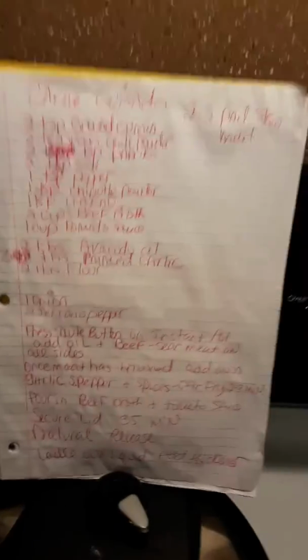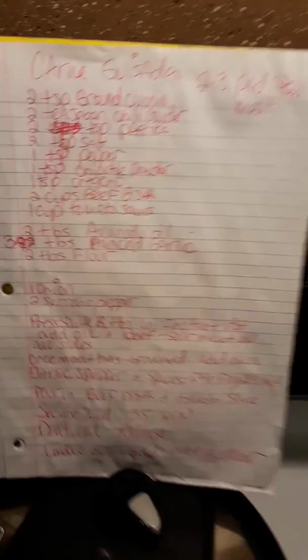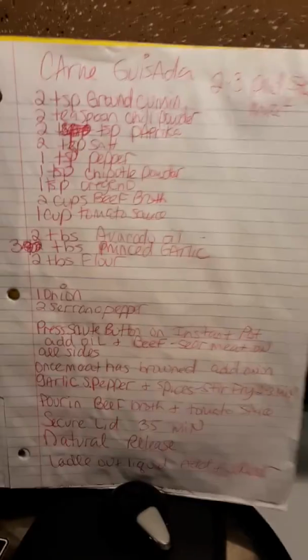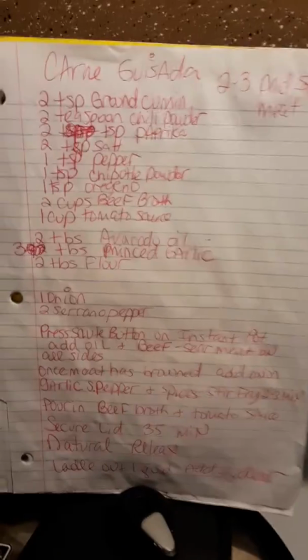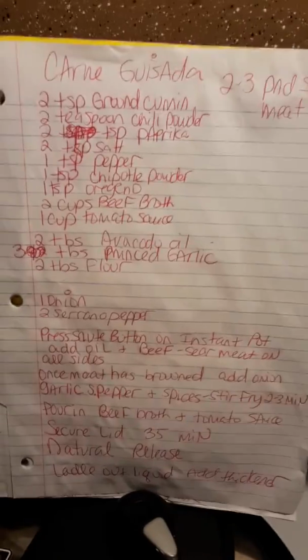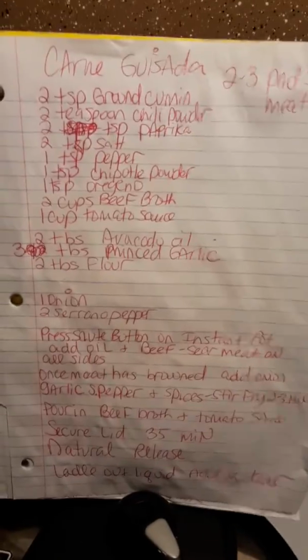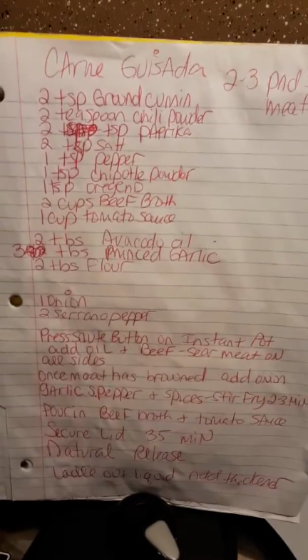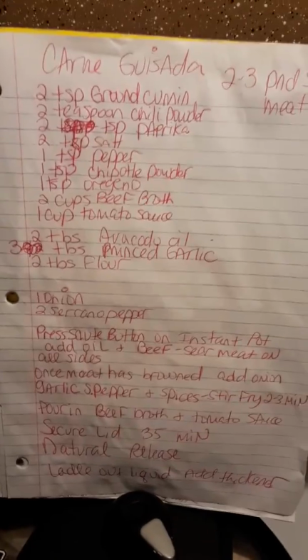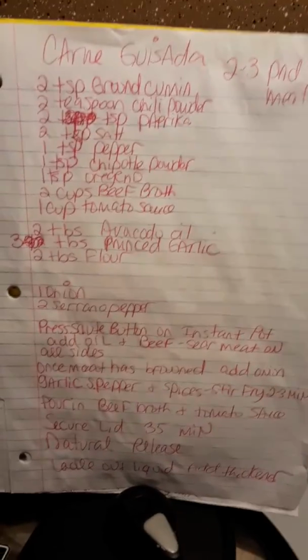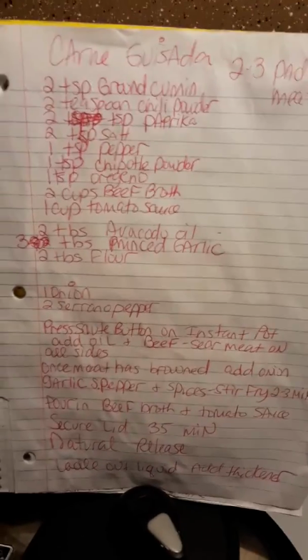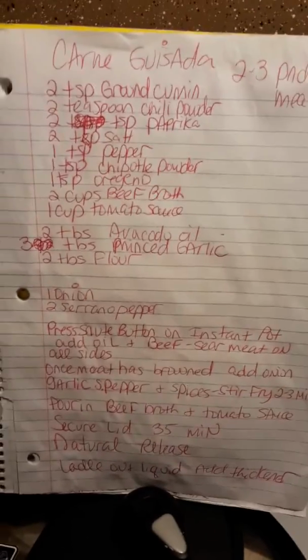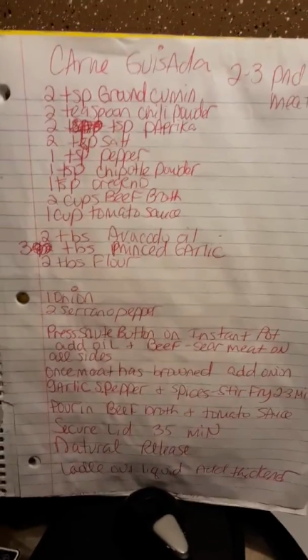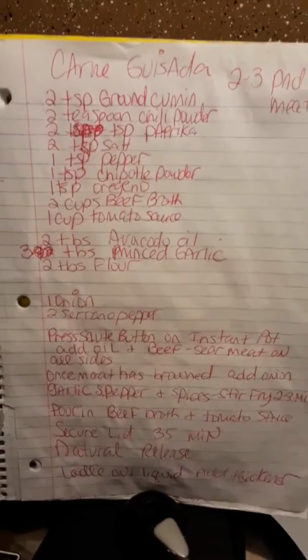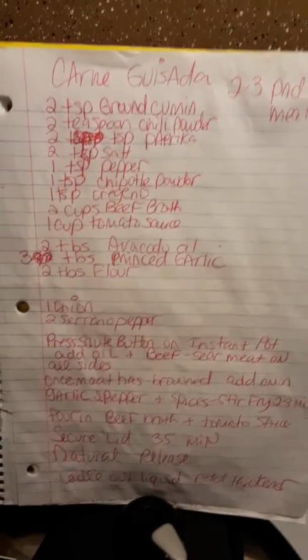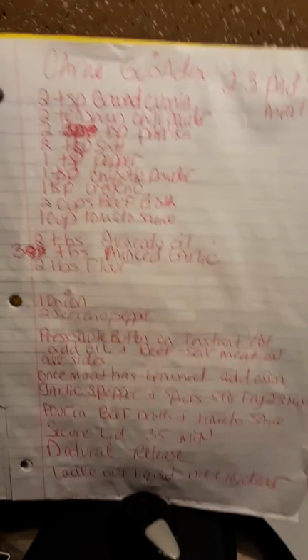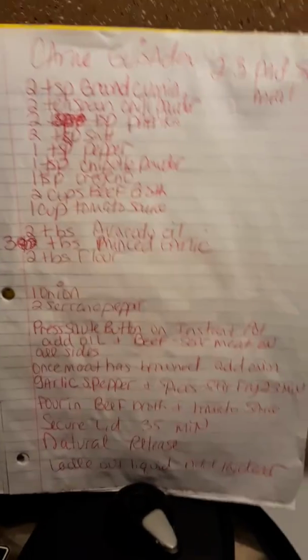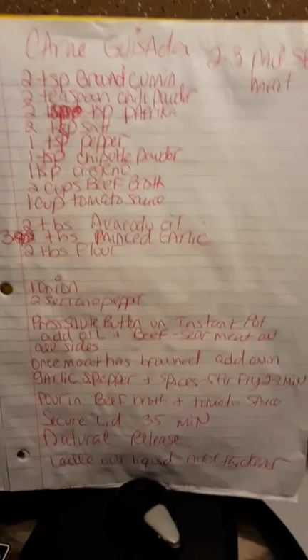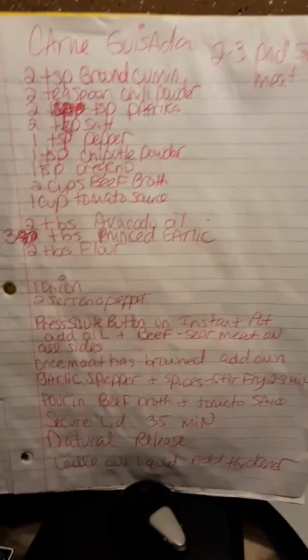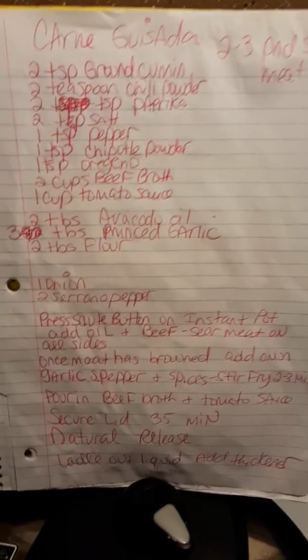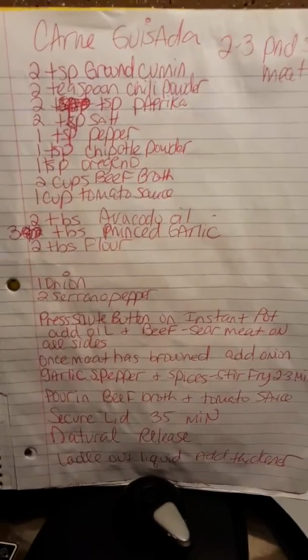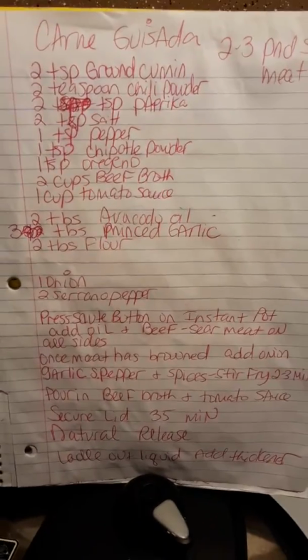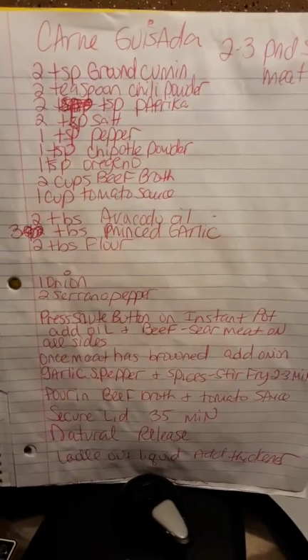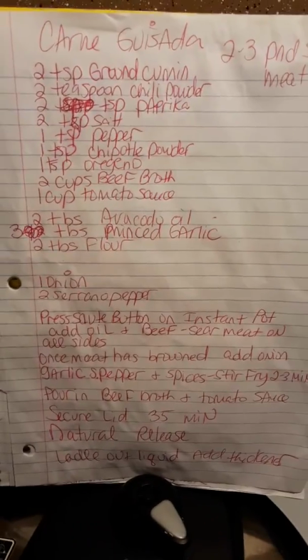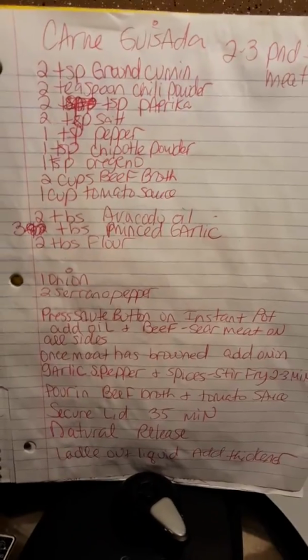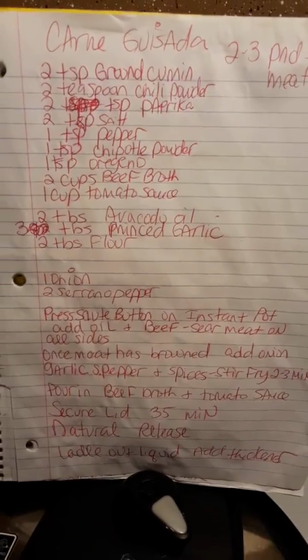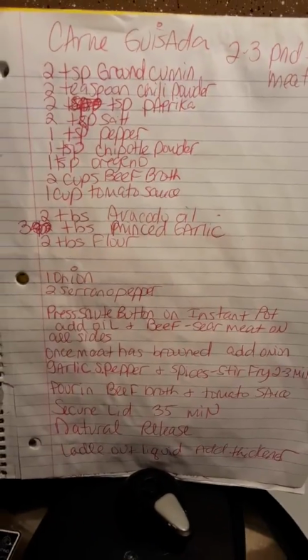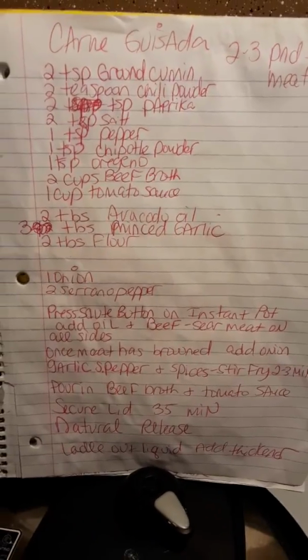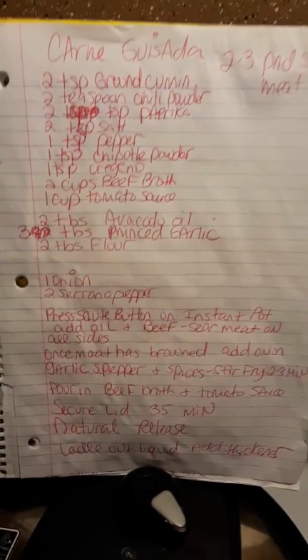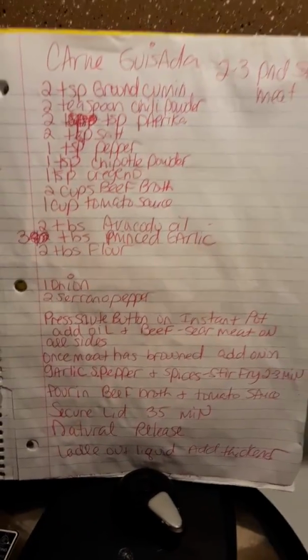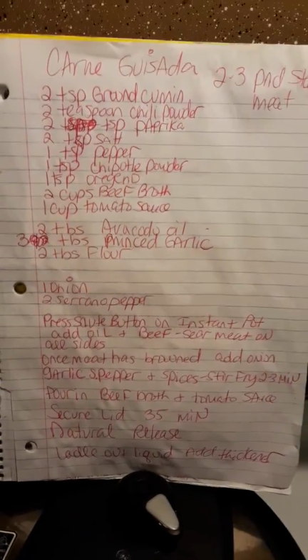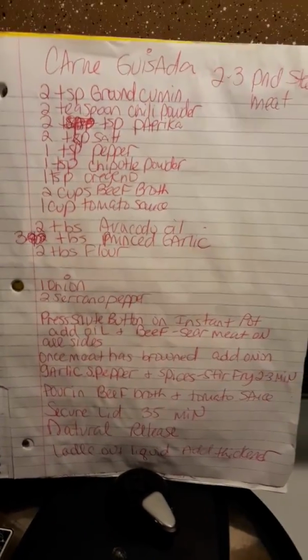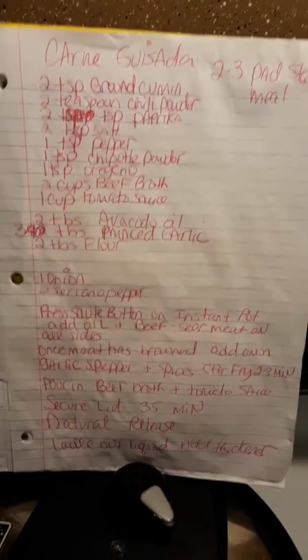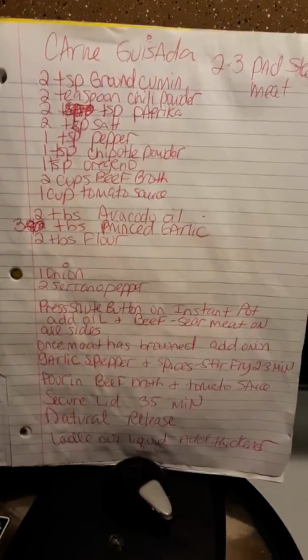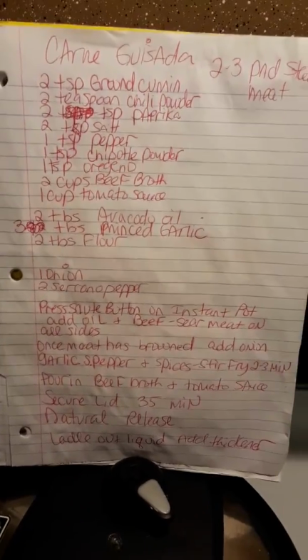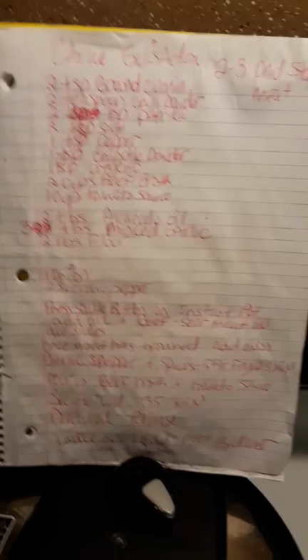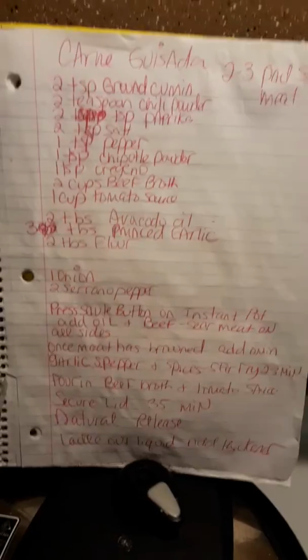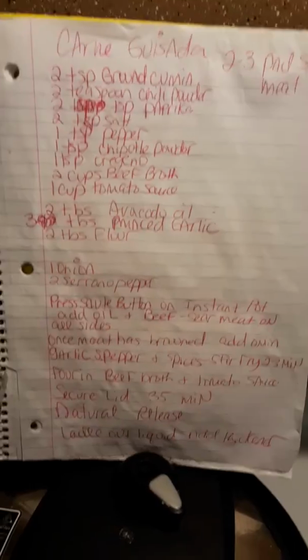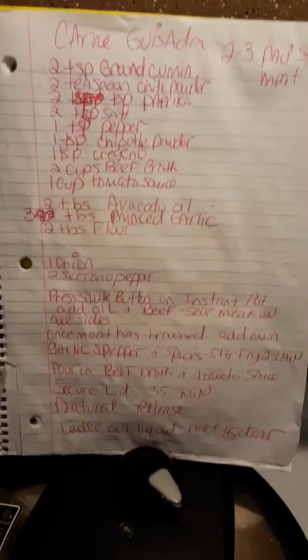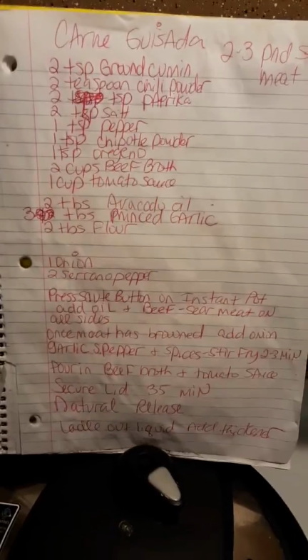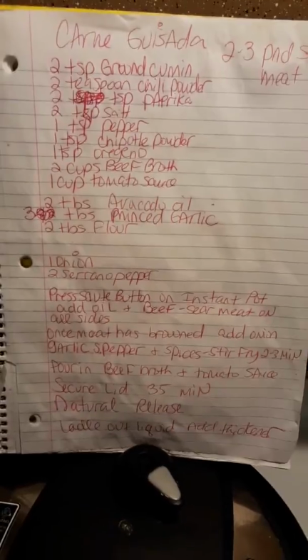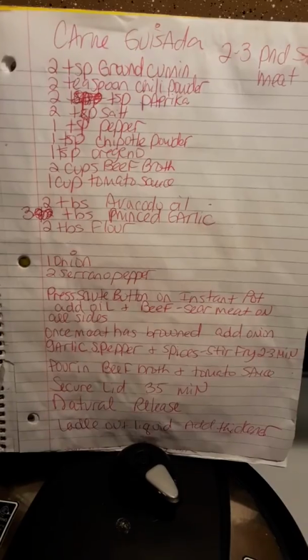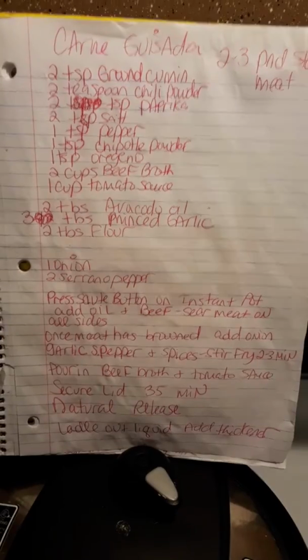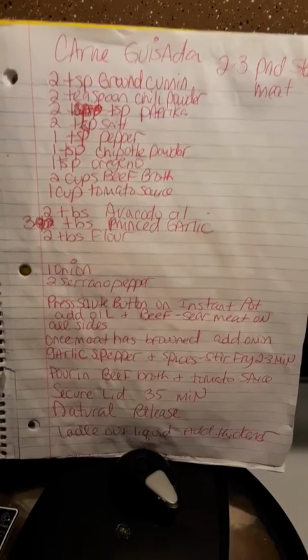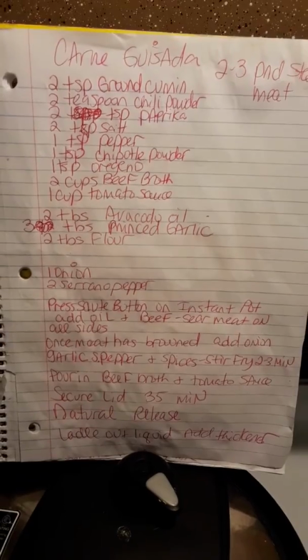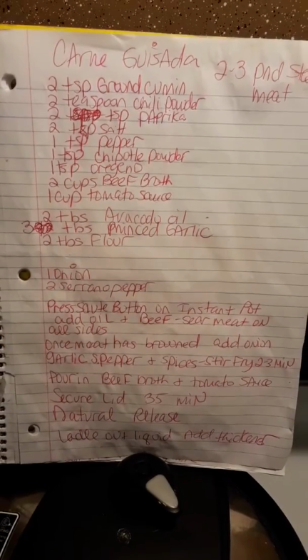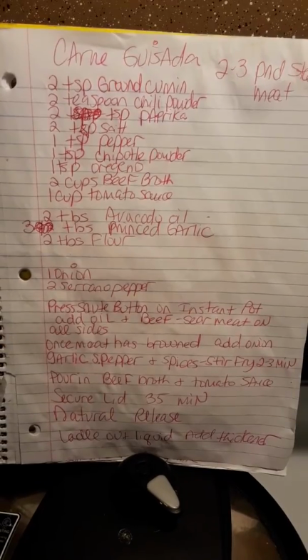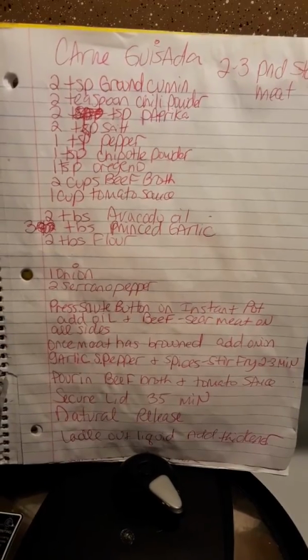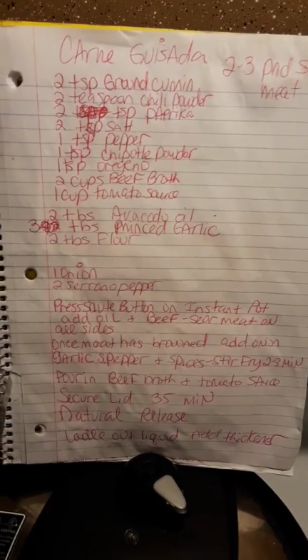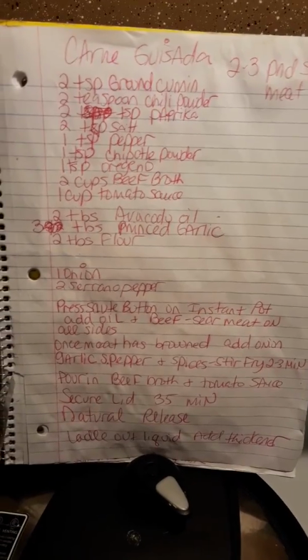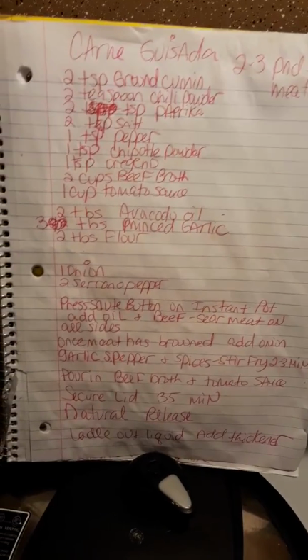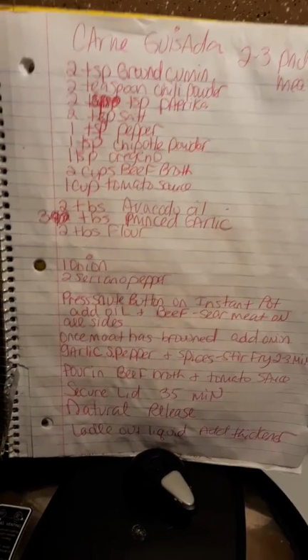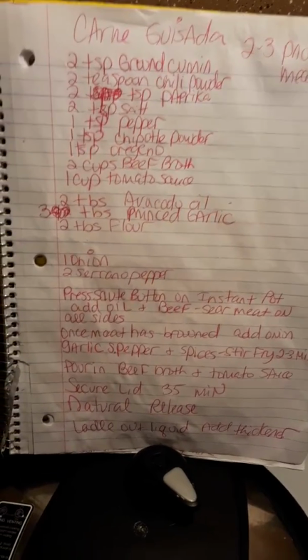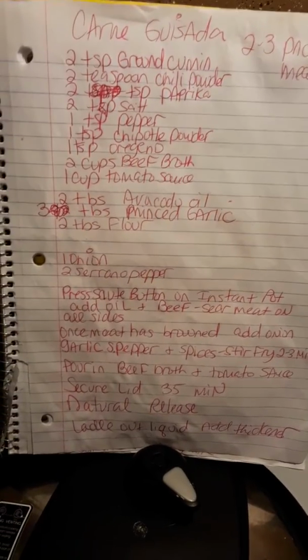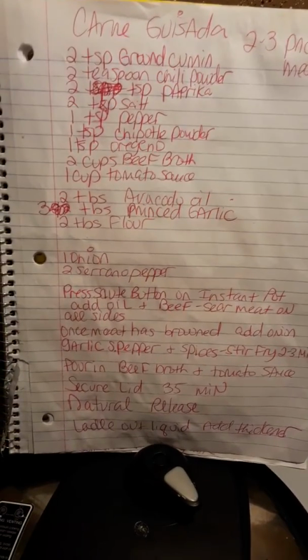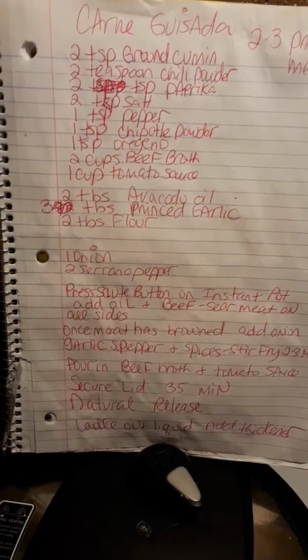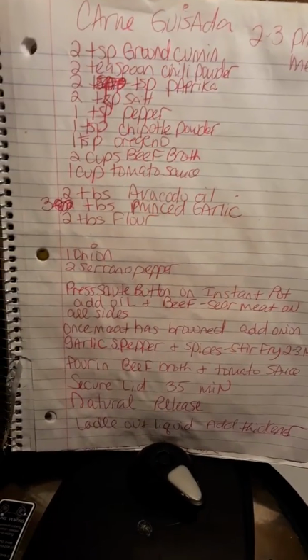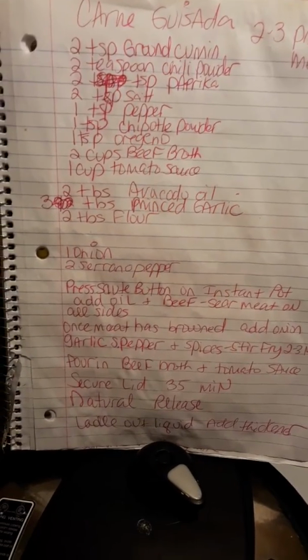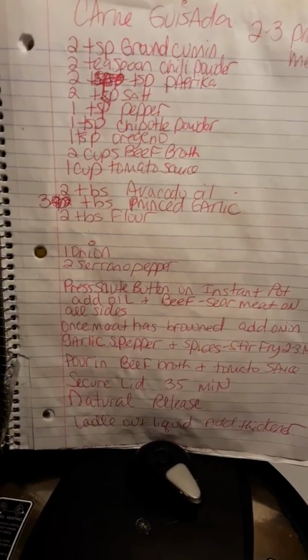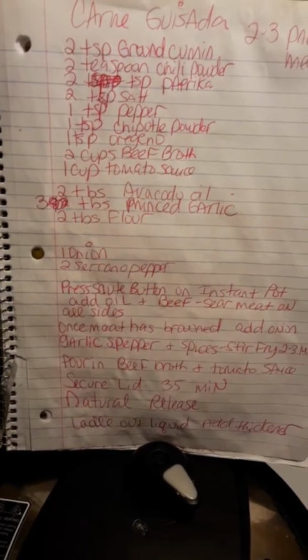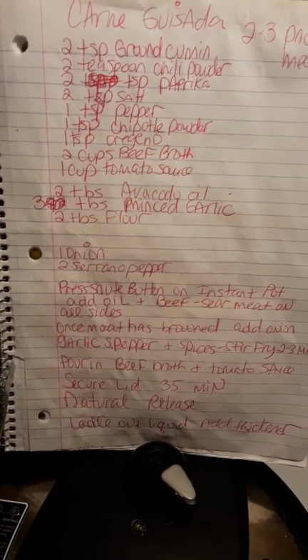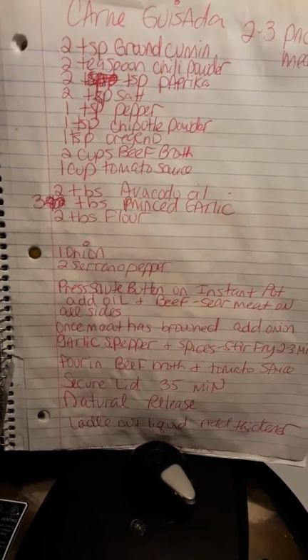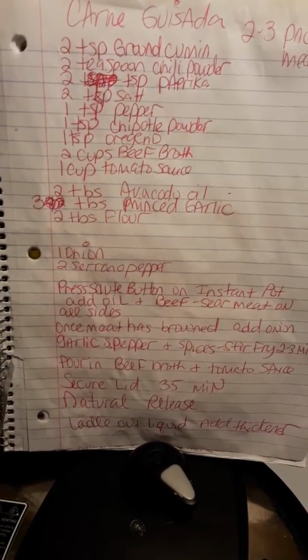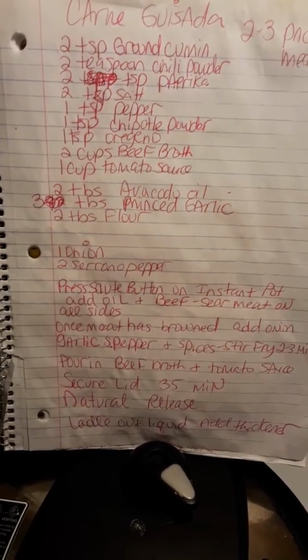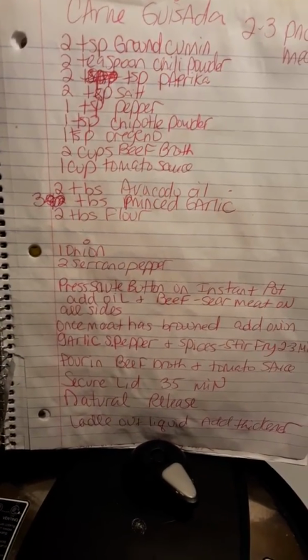Today we are making carne guisada. Say it with me — carne guisada.